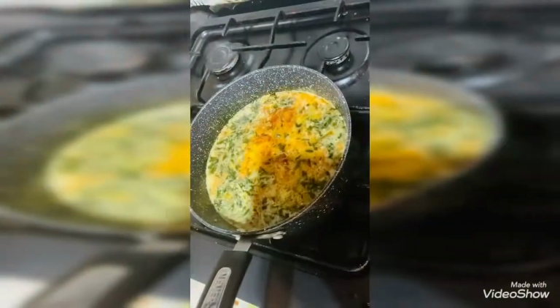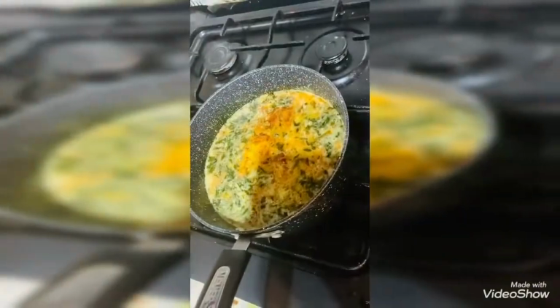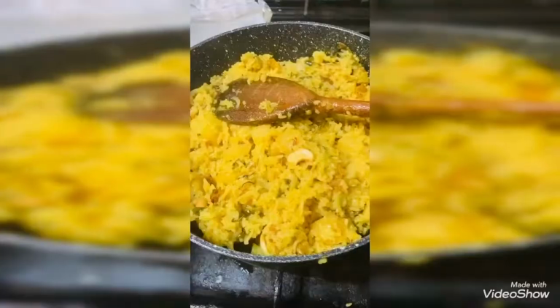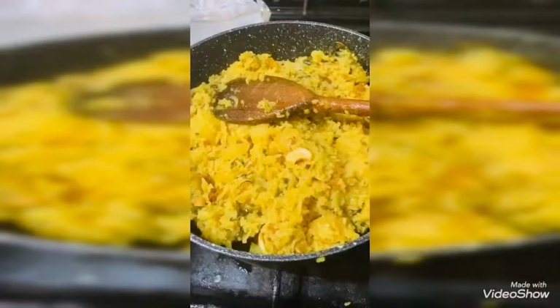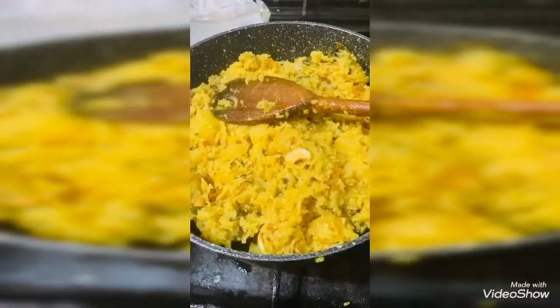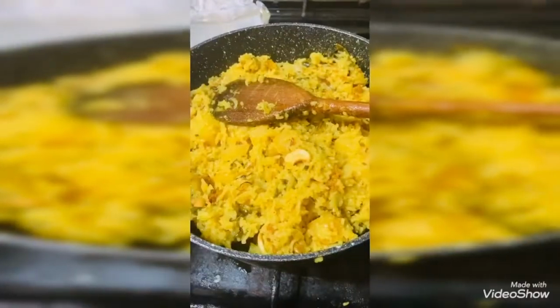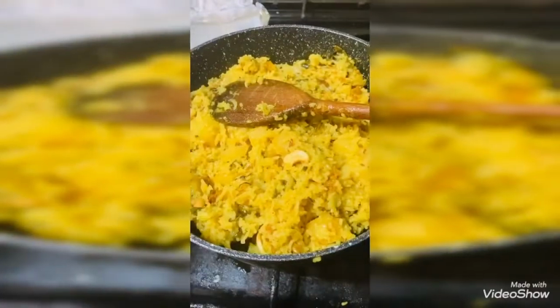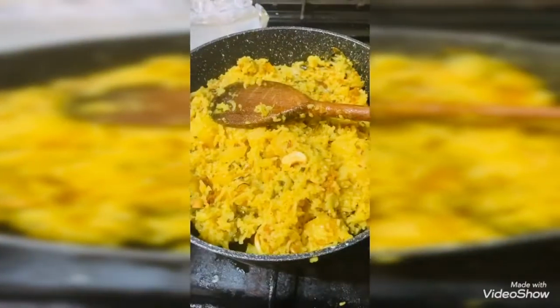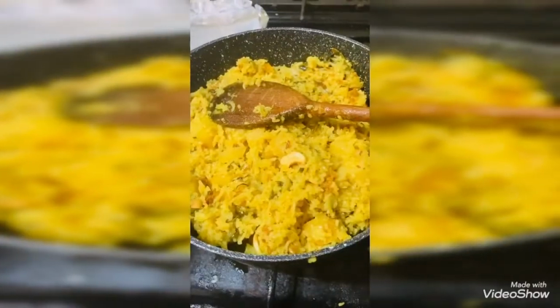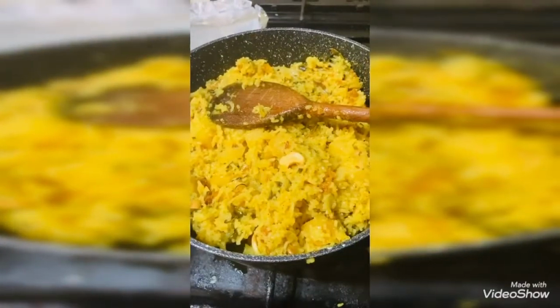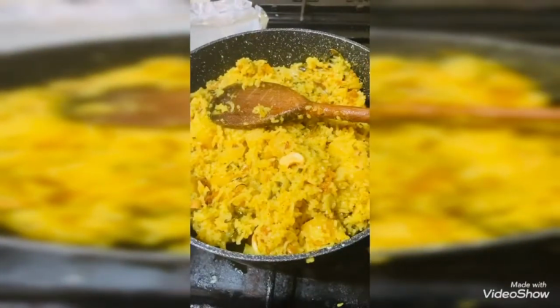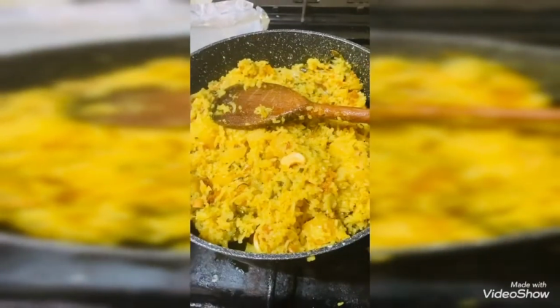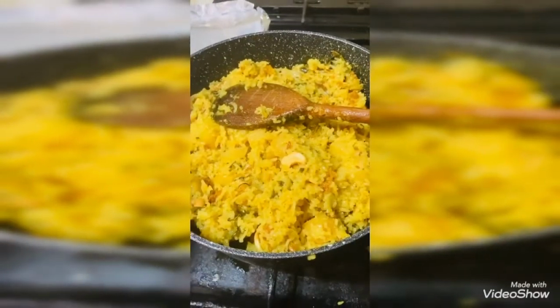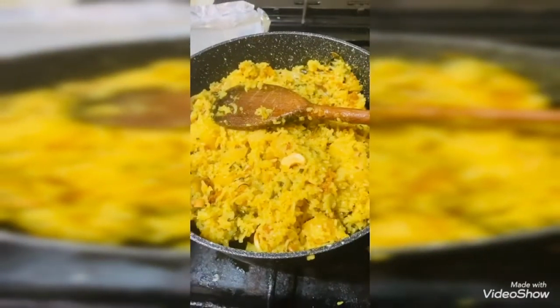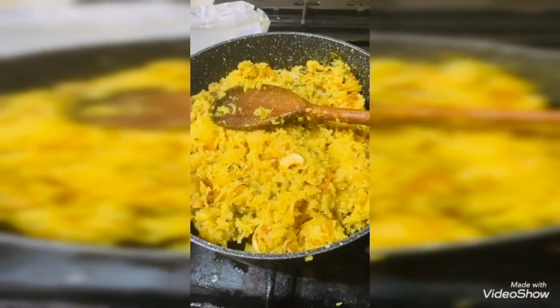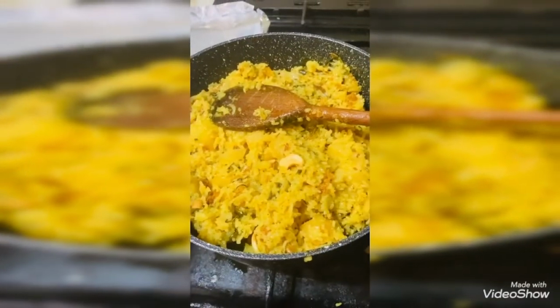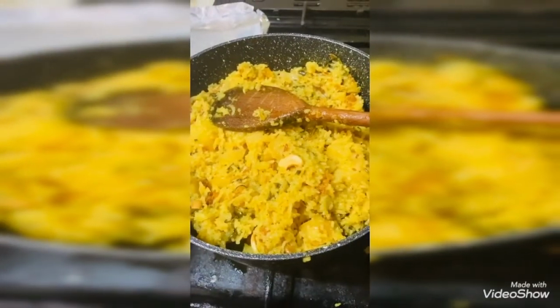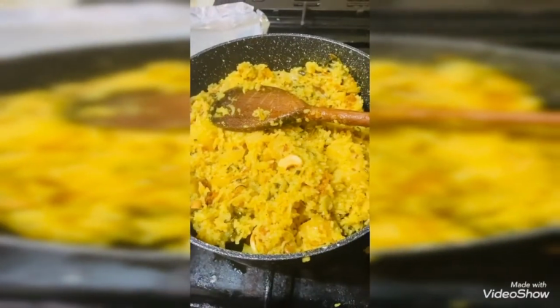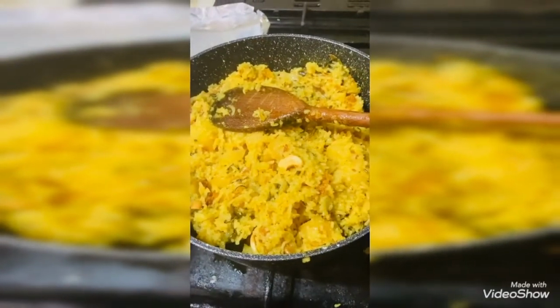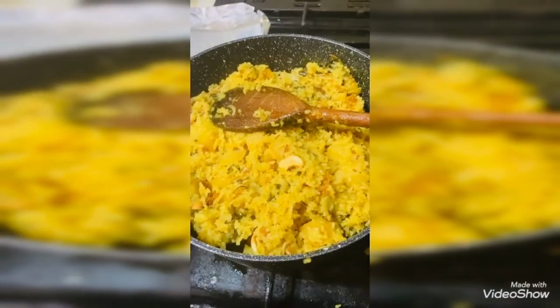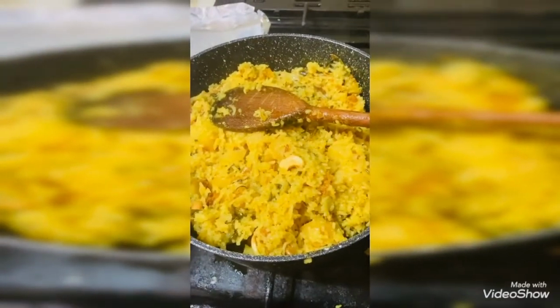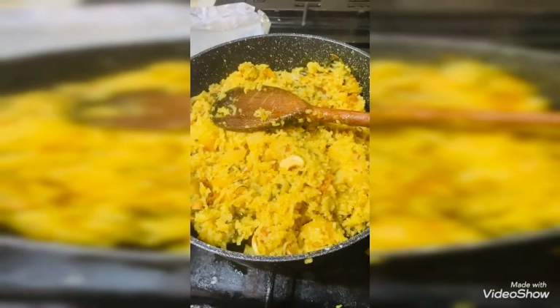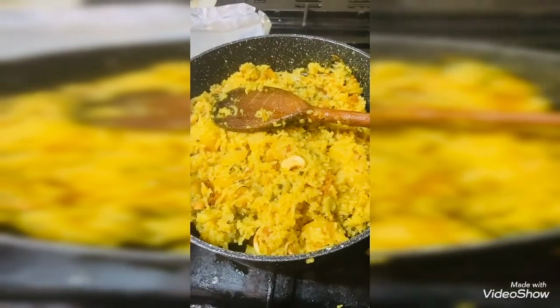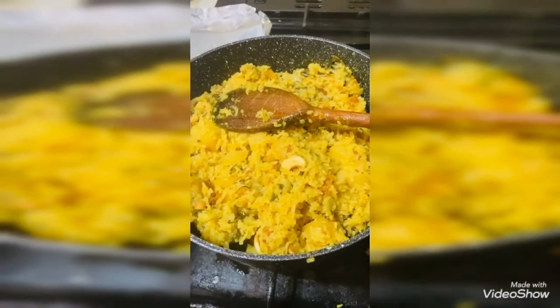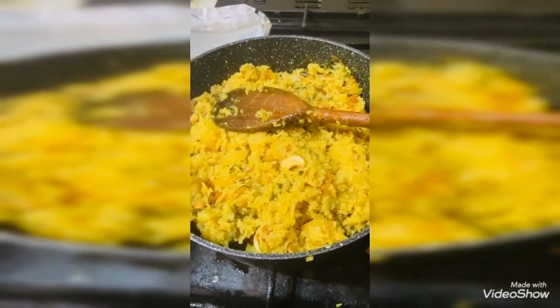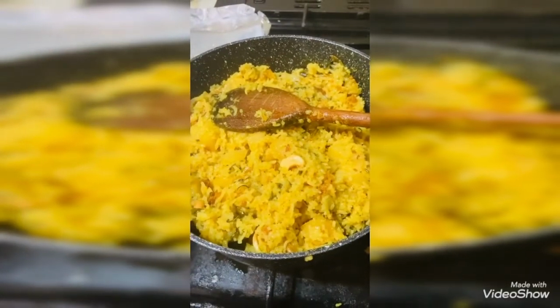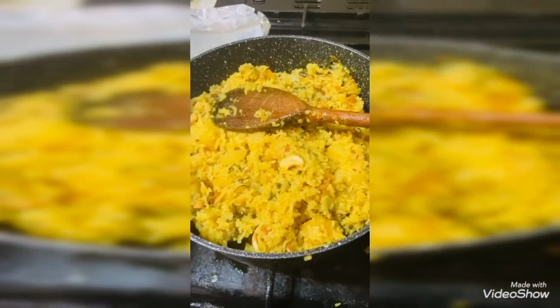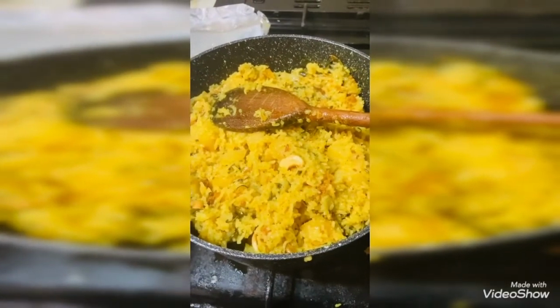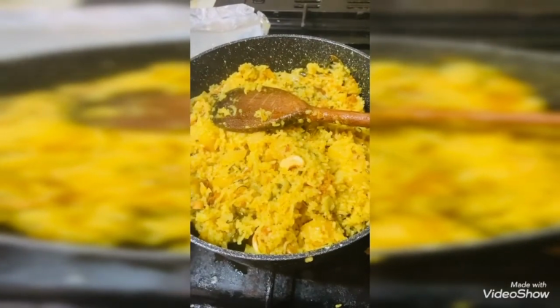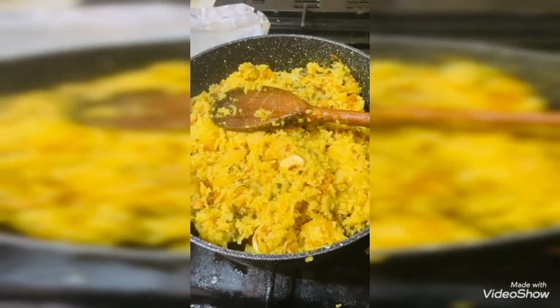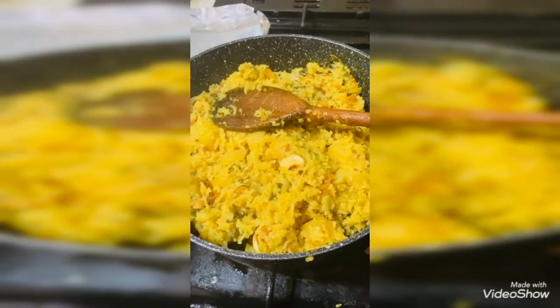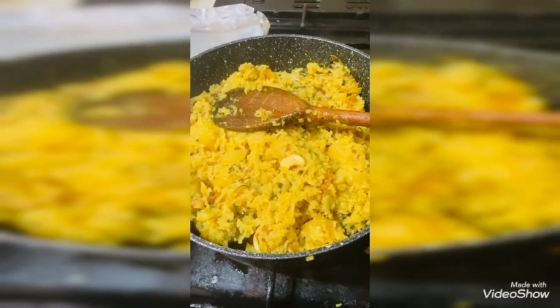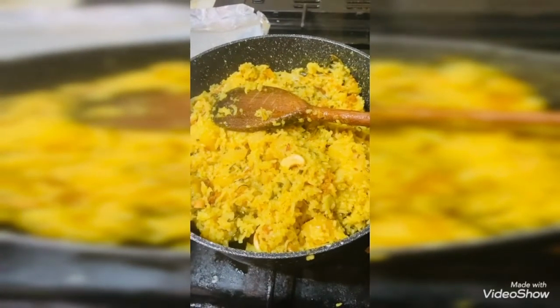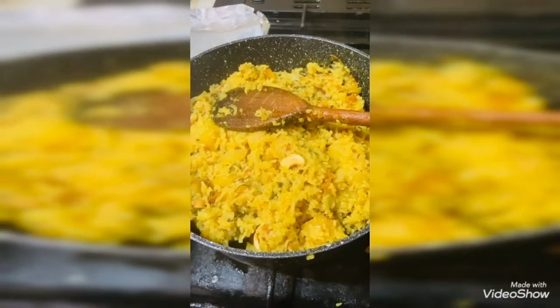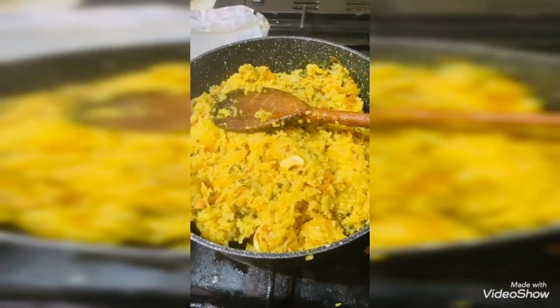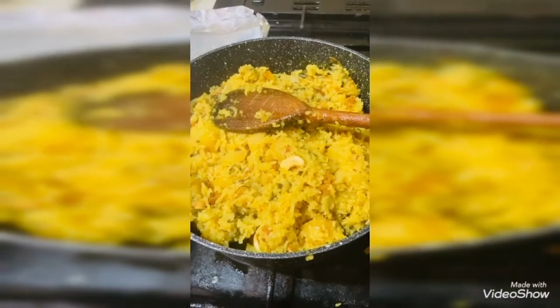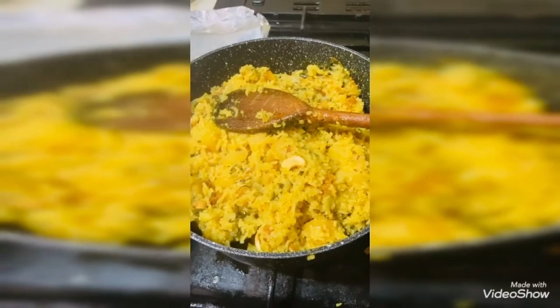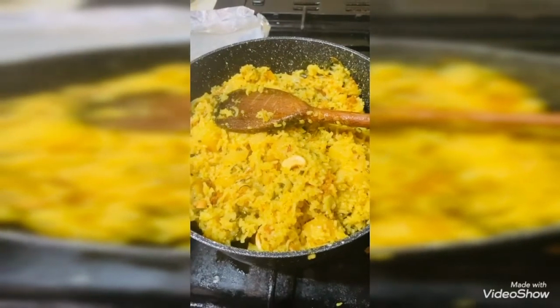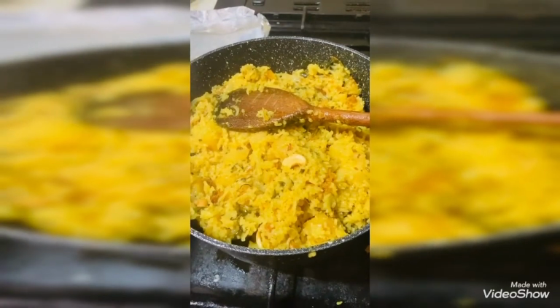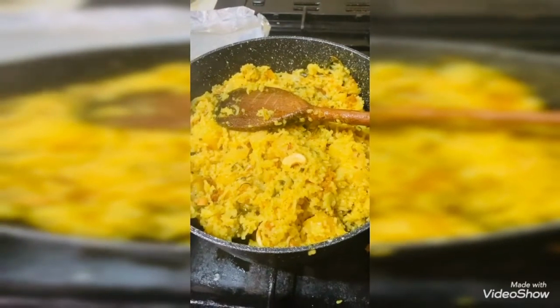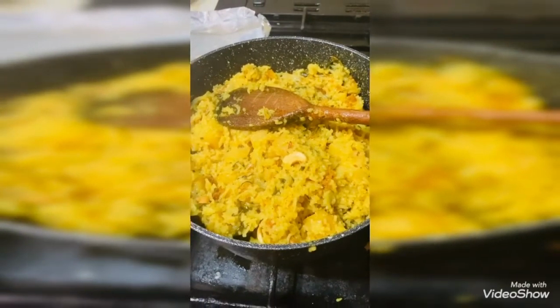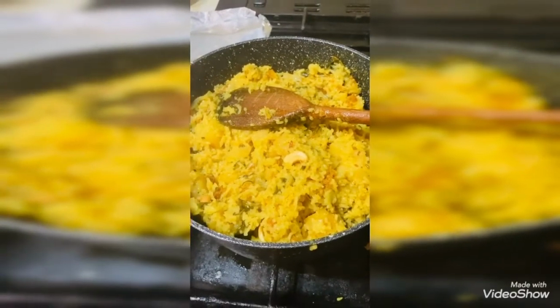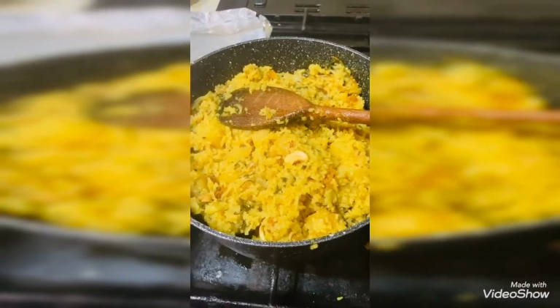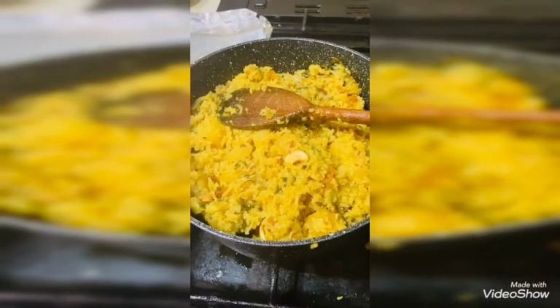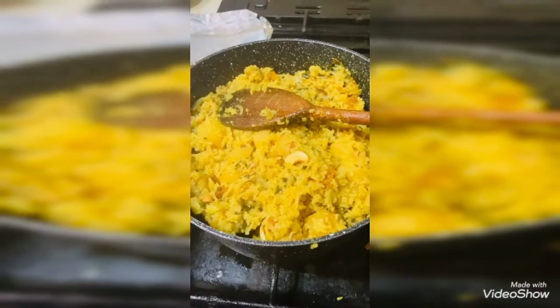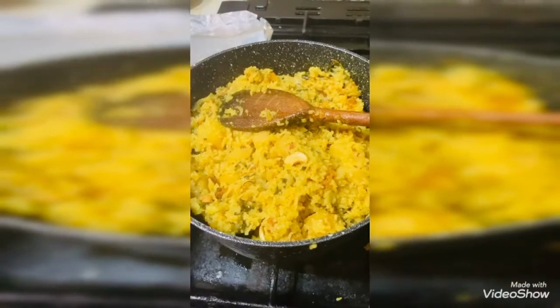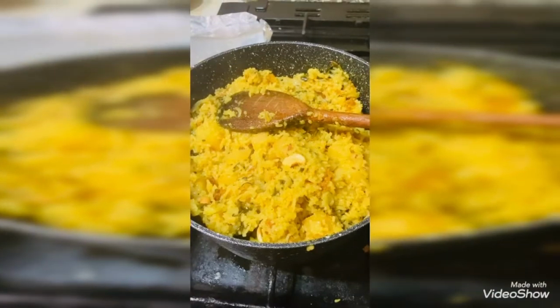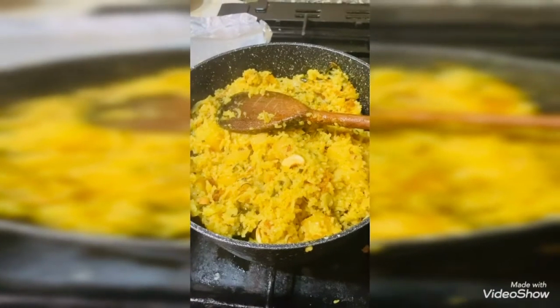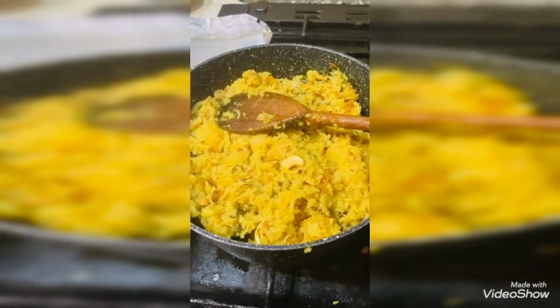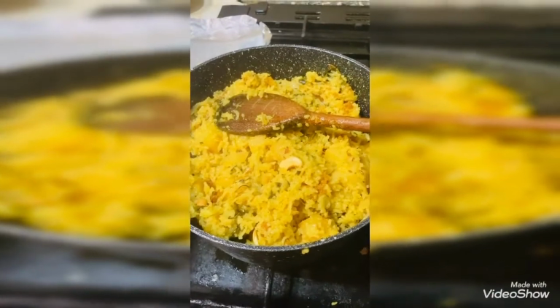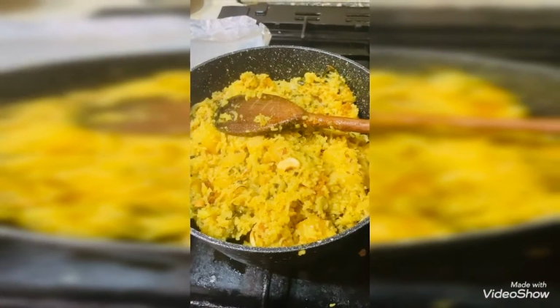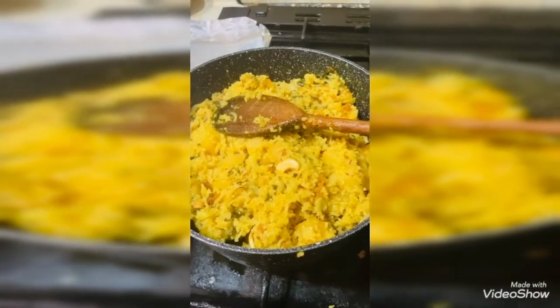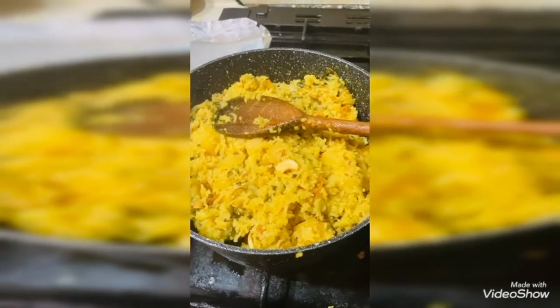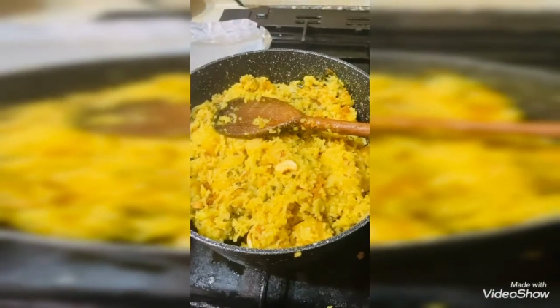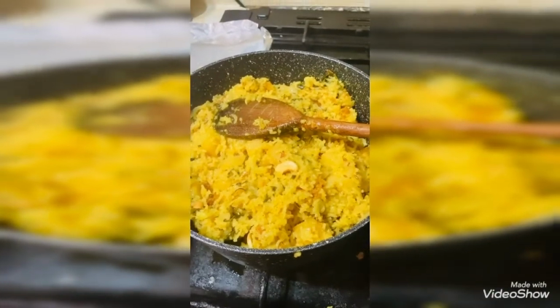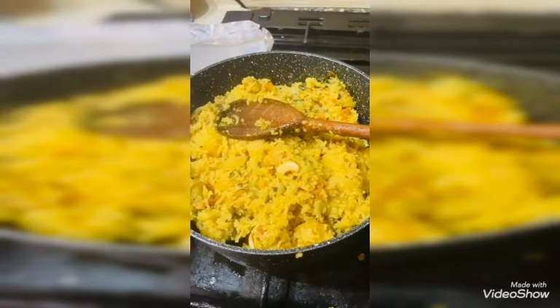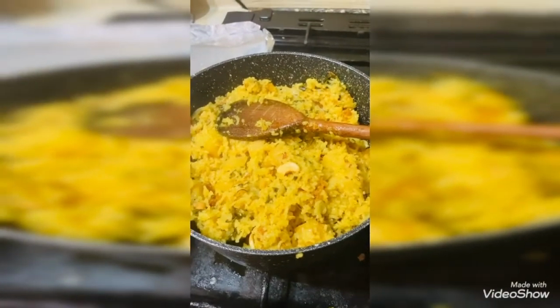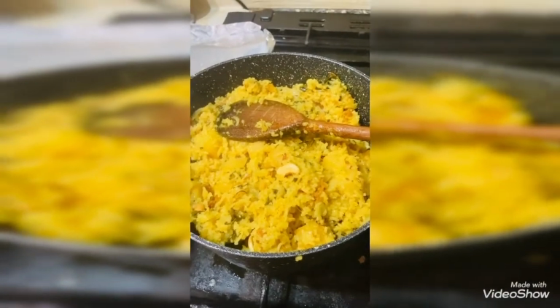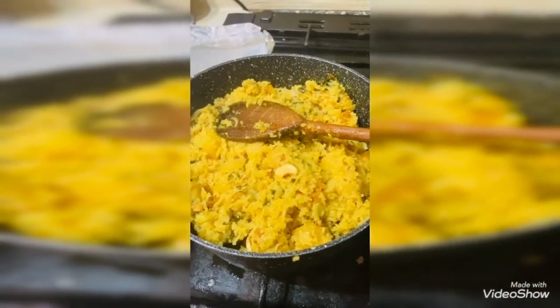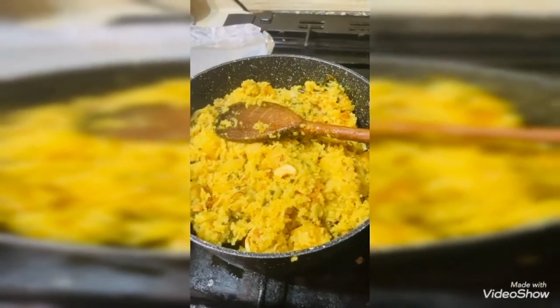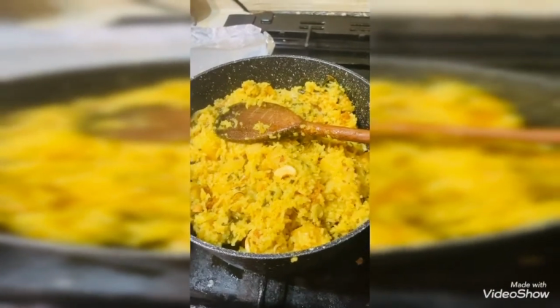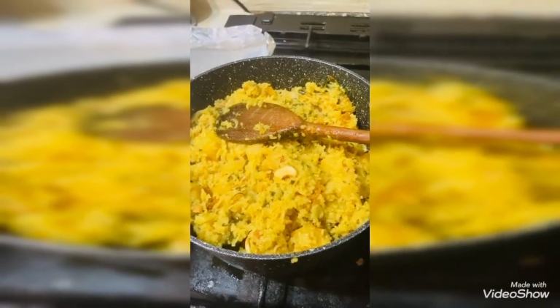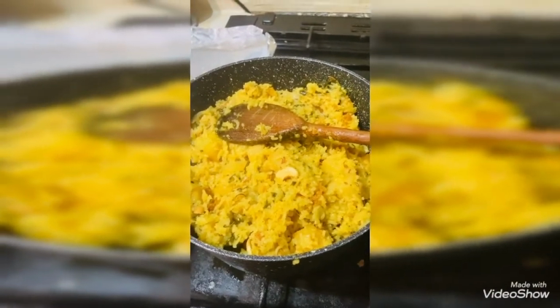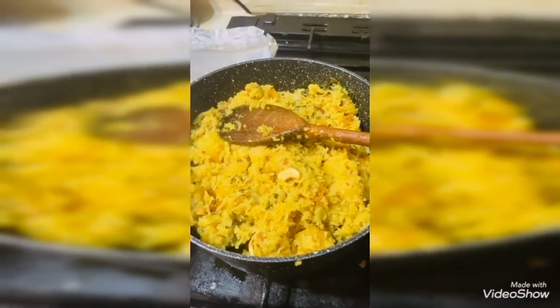Now we are going to add some potatoes. Bye.